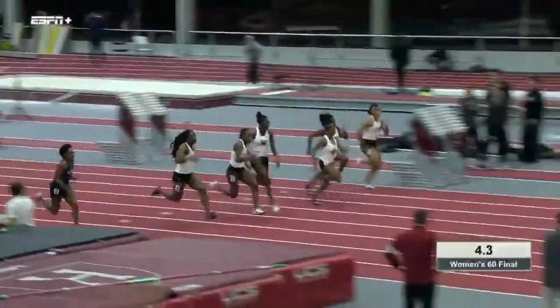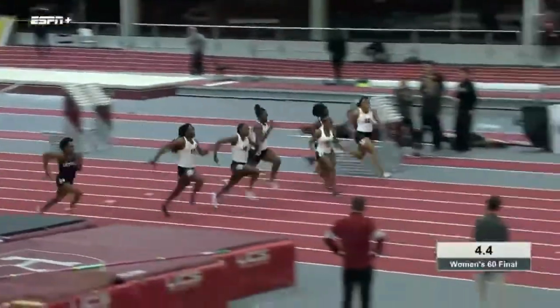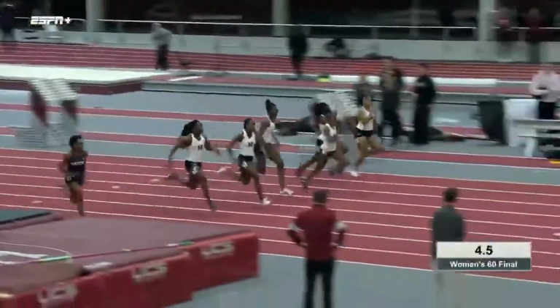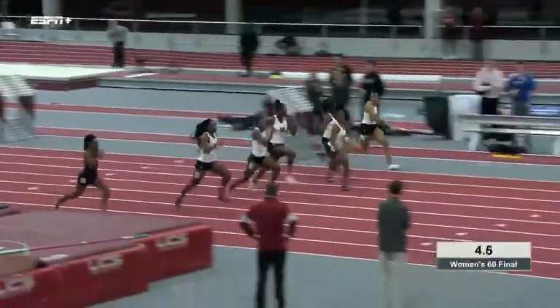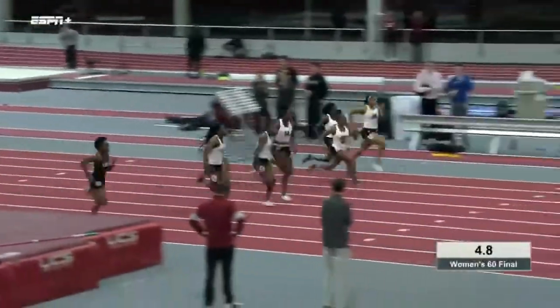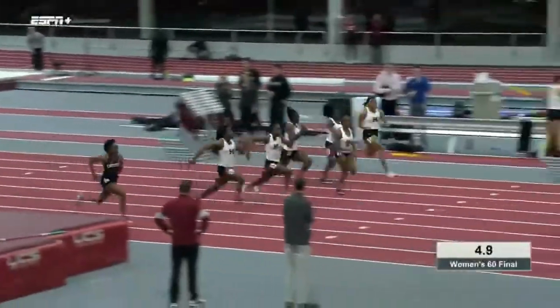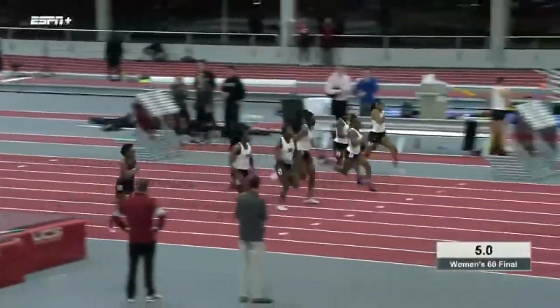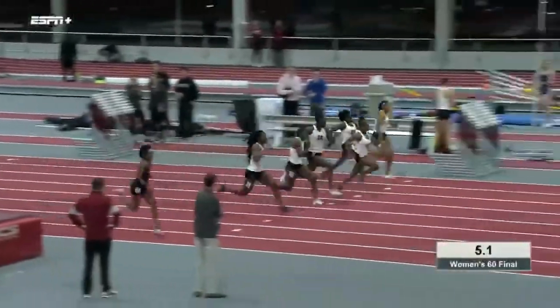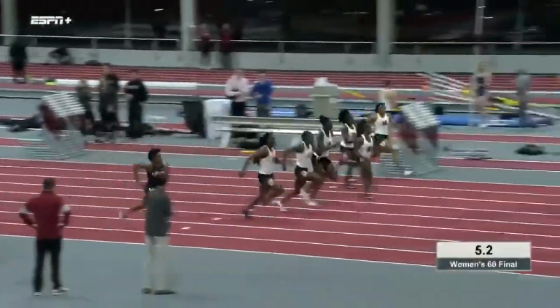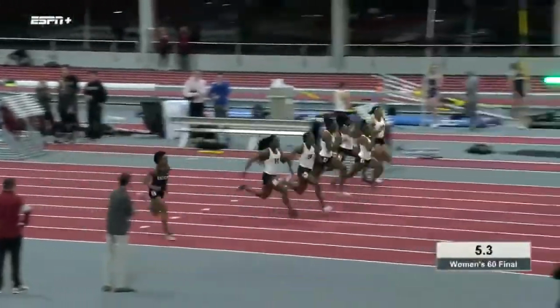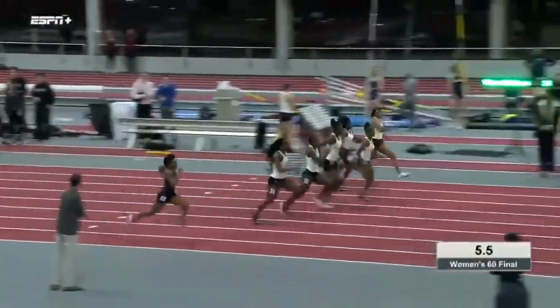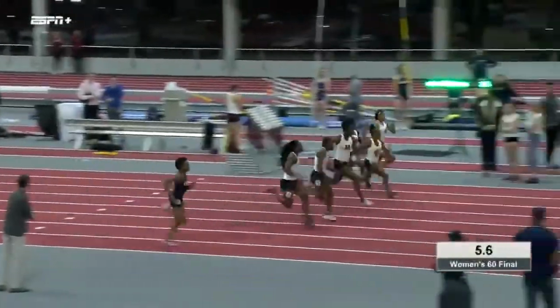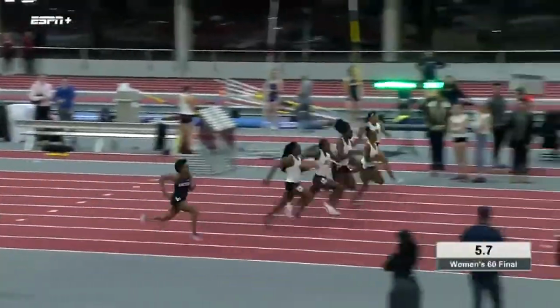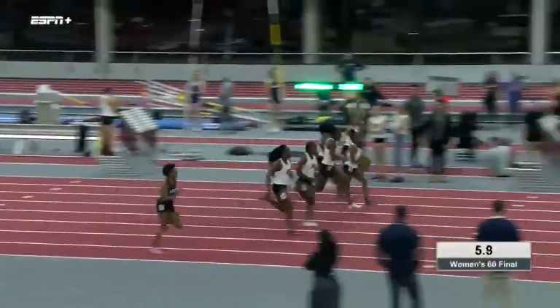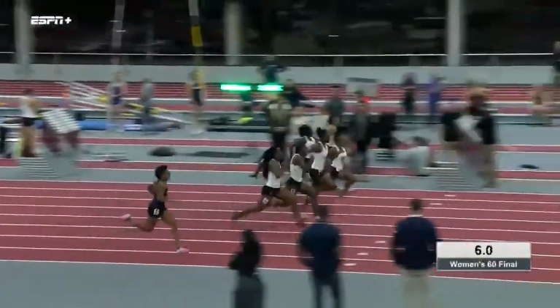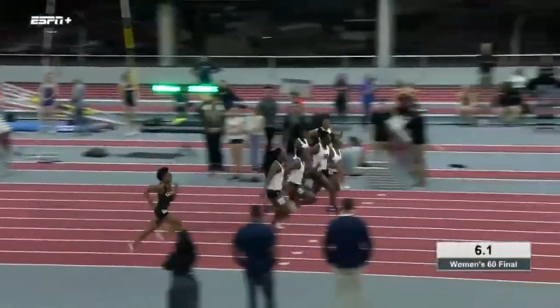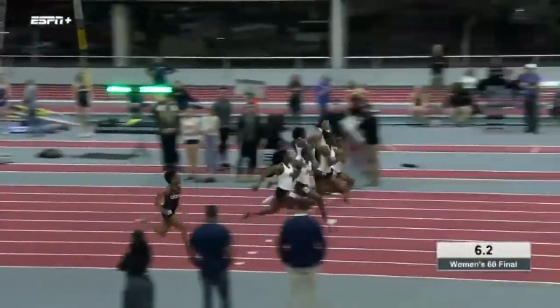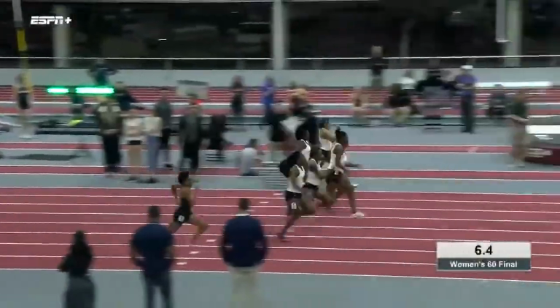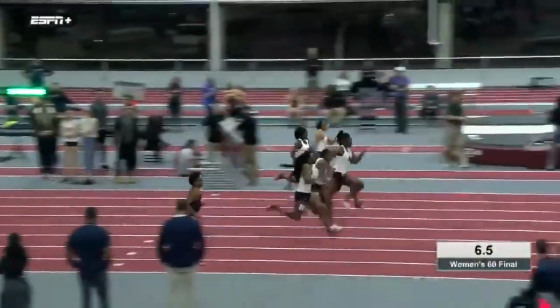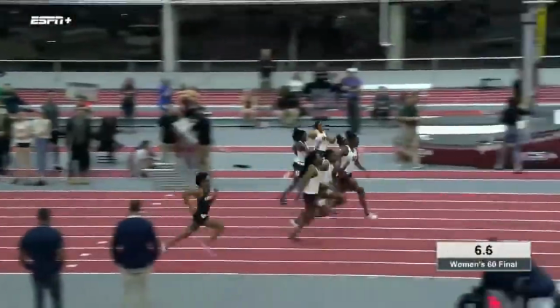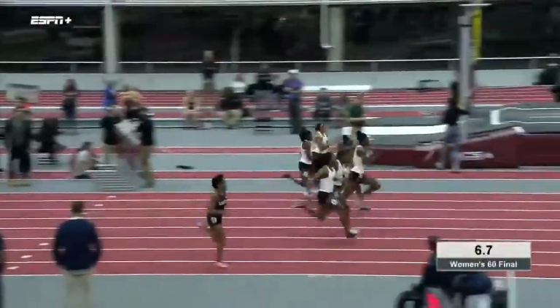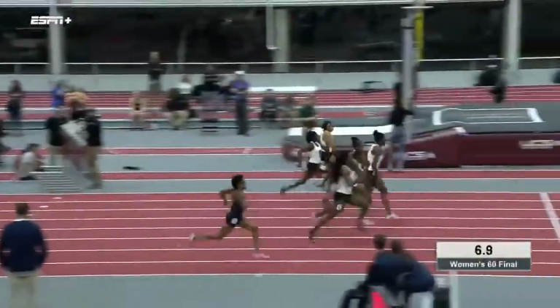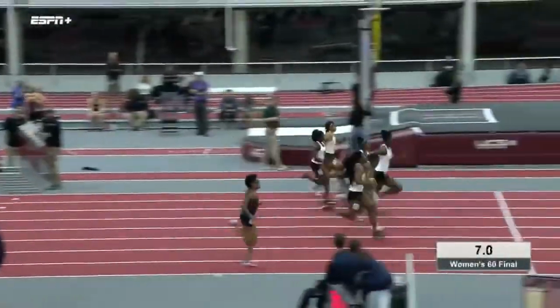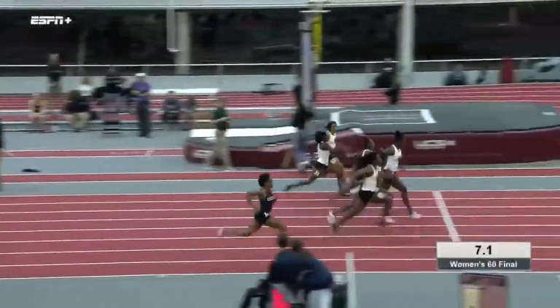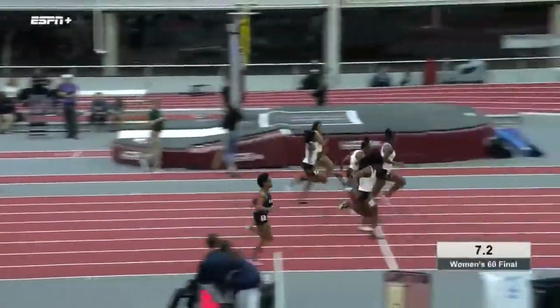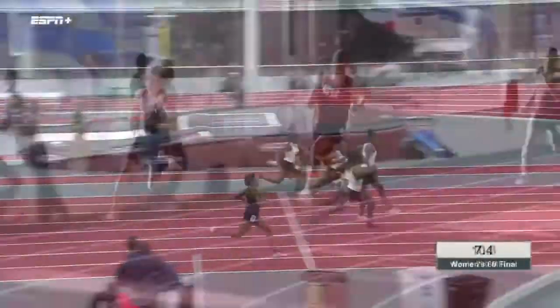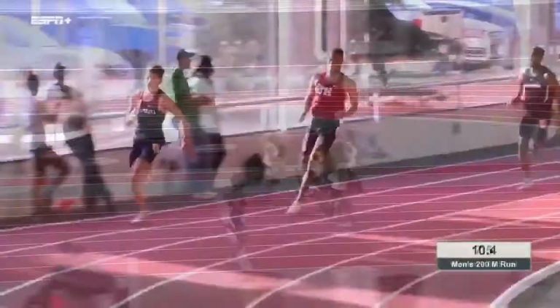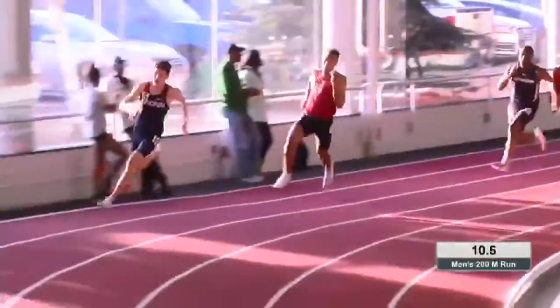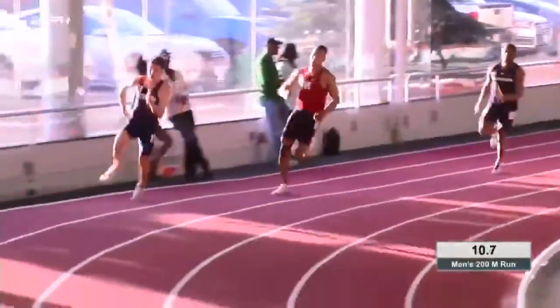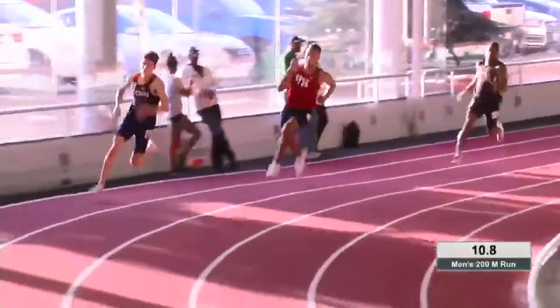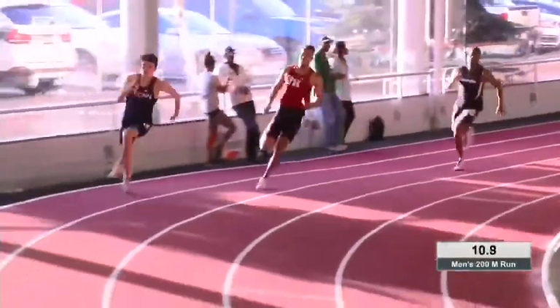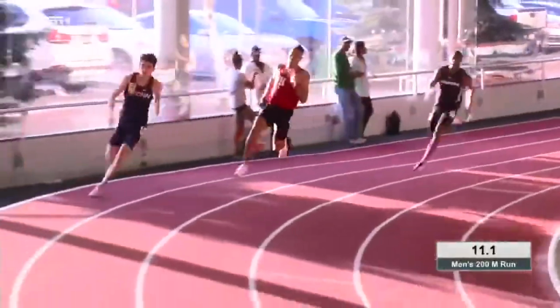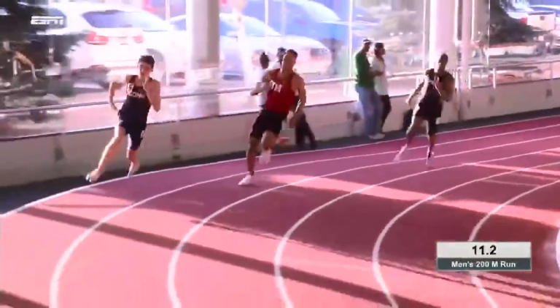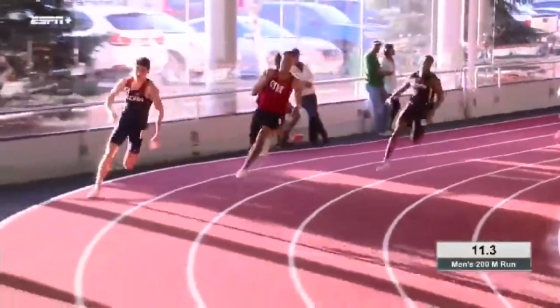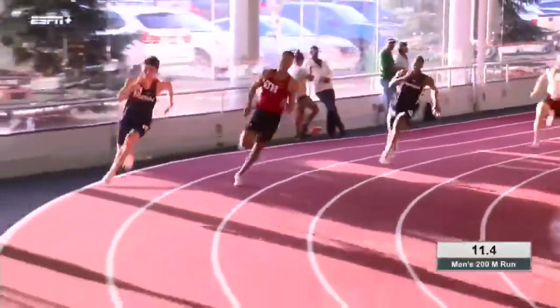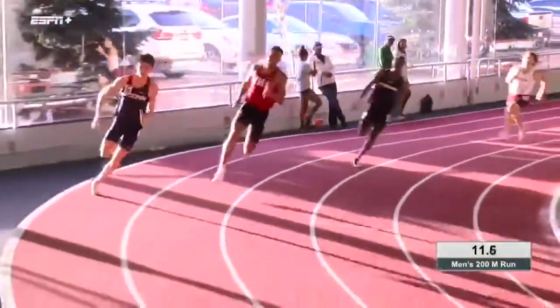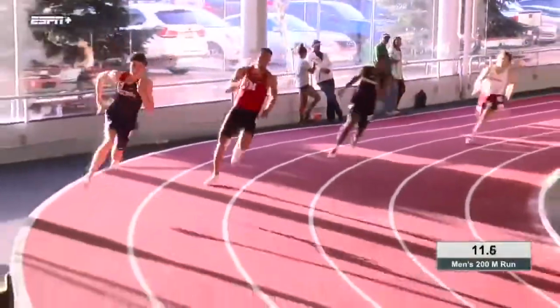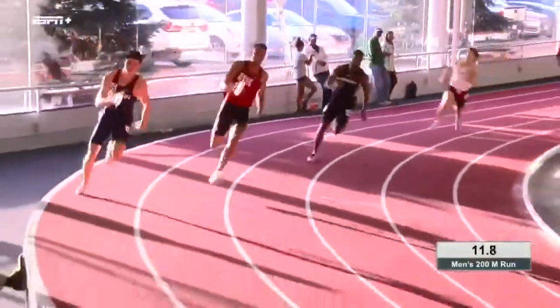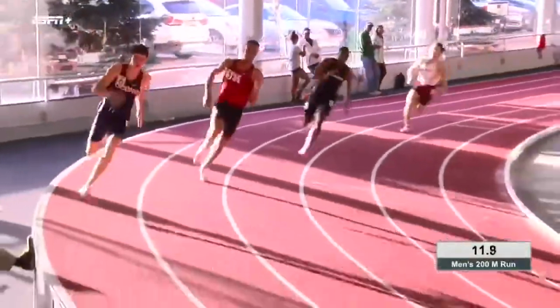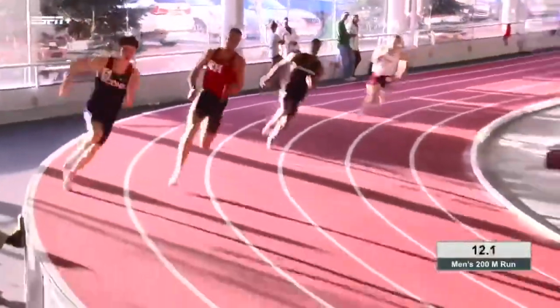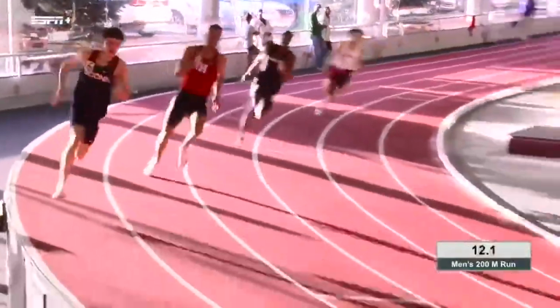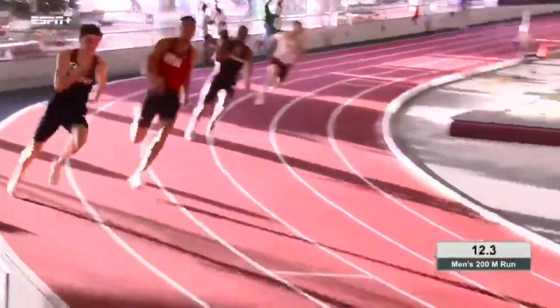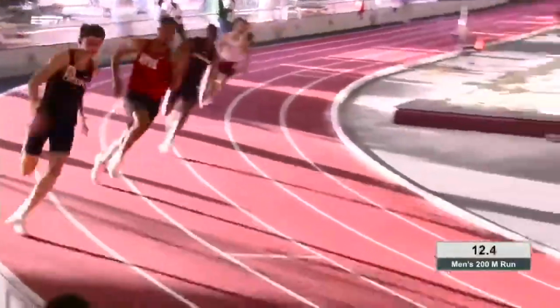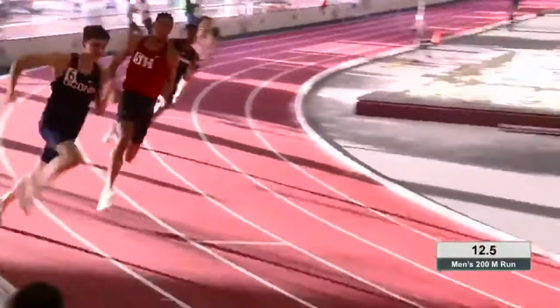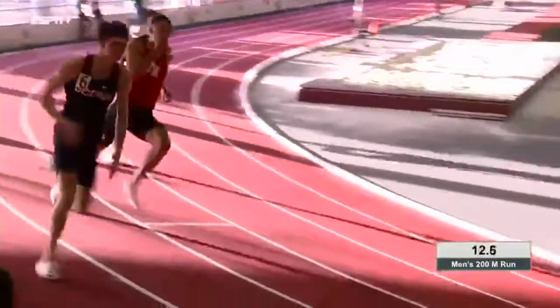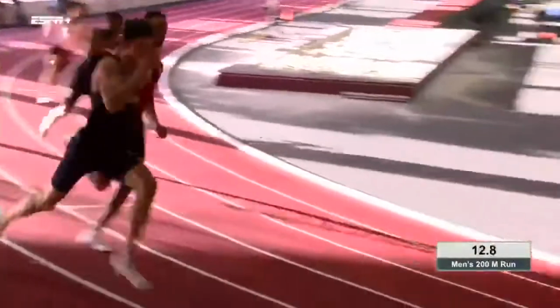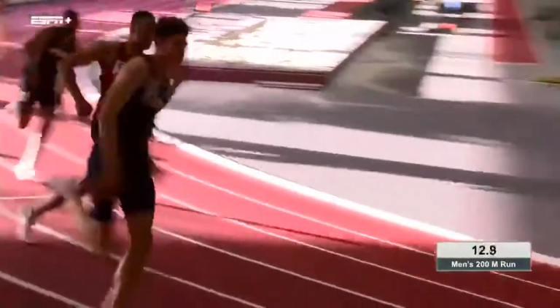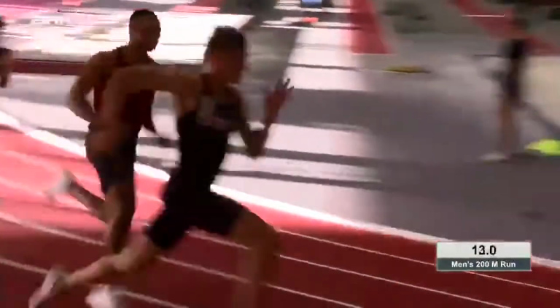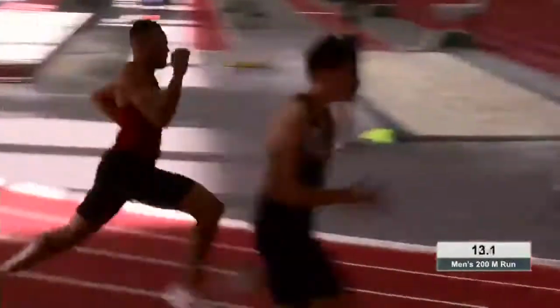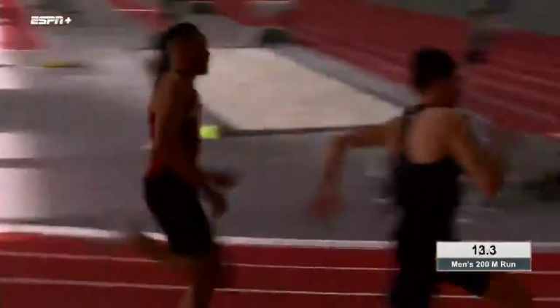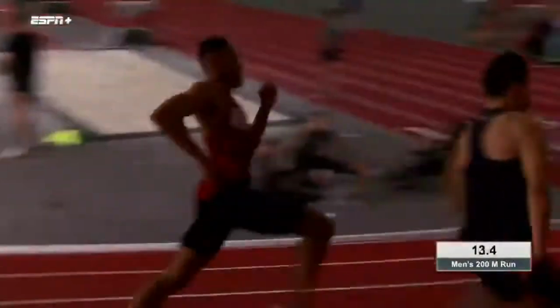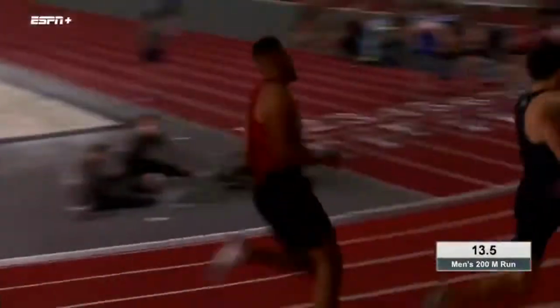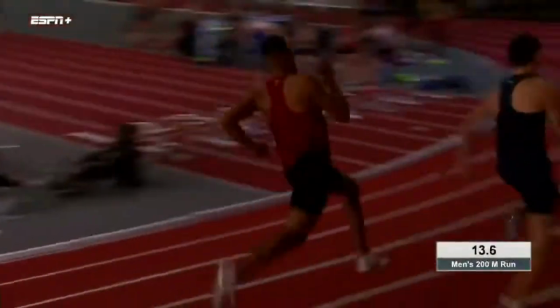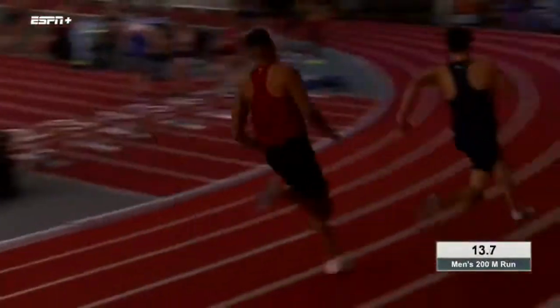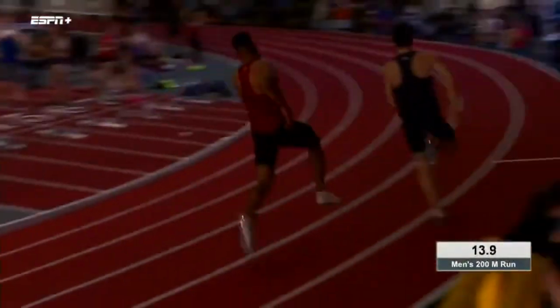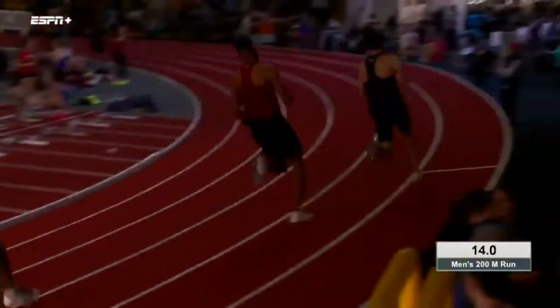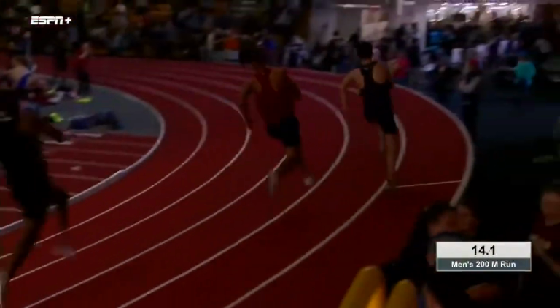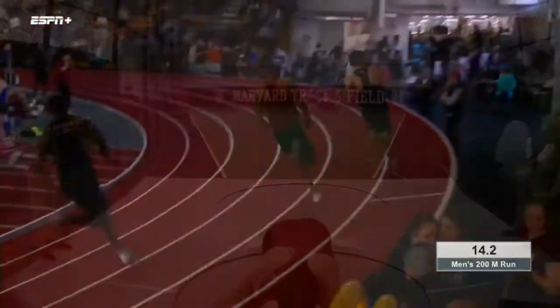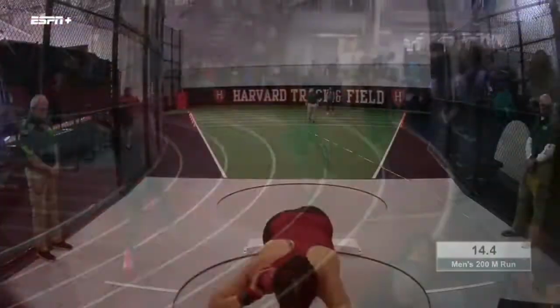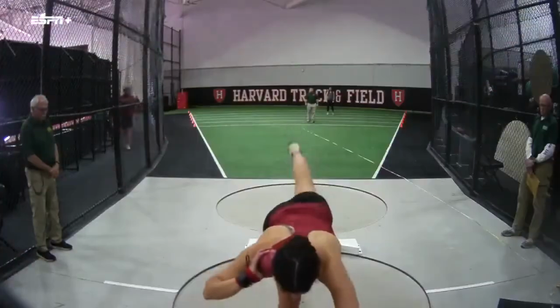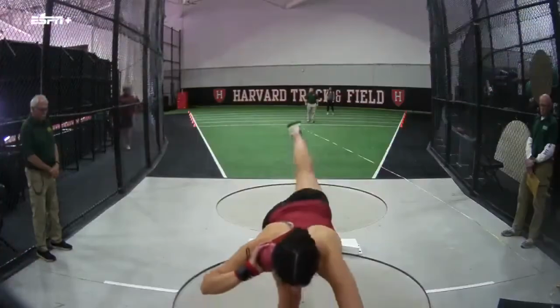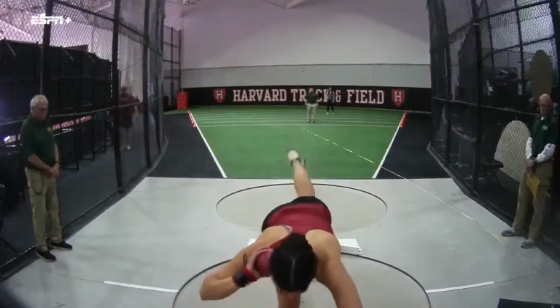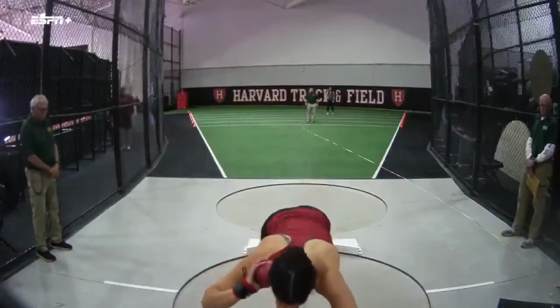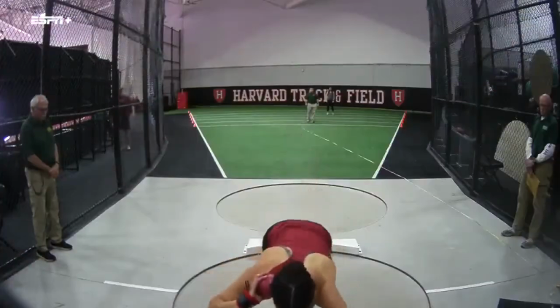With state-of-the-art facilities and a supportive athletic environment, Harvard Track and Field looks to continue to contend for Ivy League and national titles.